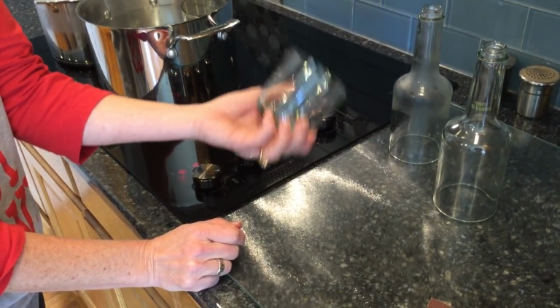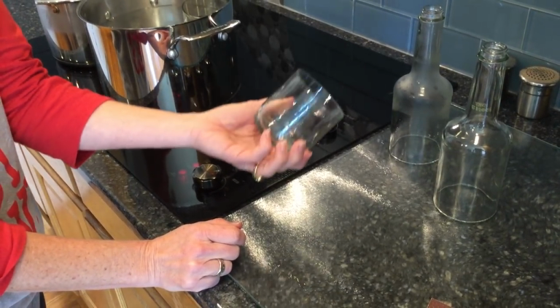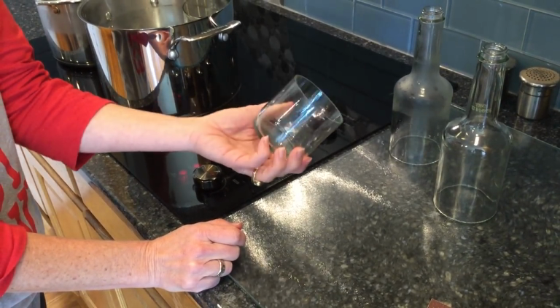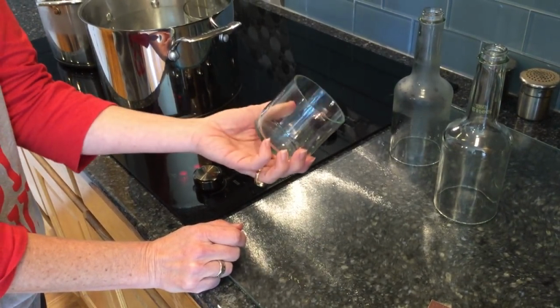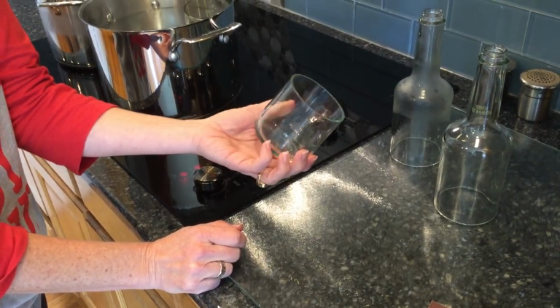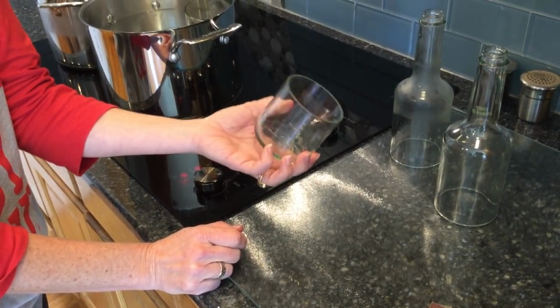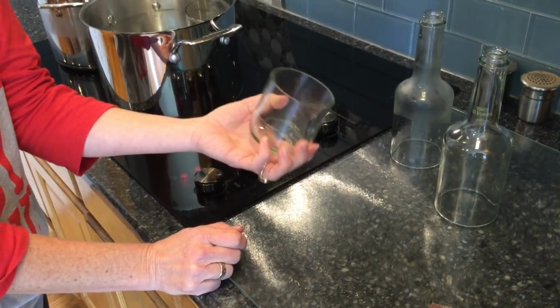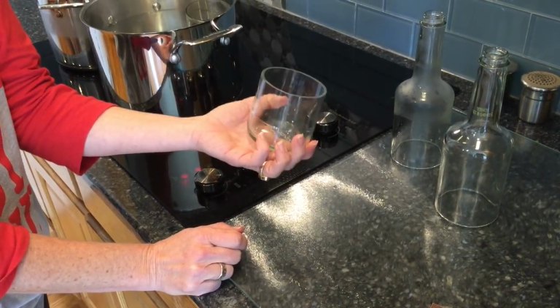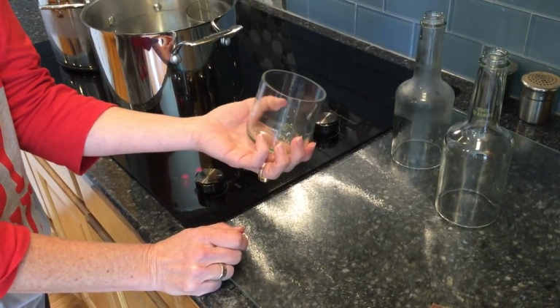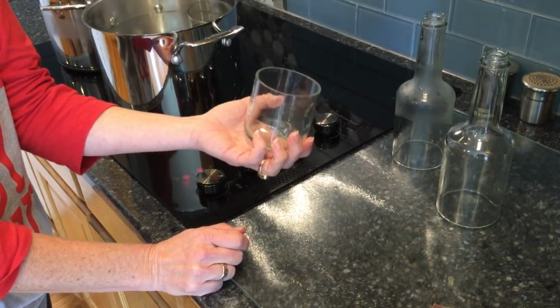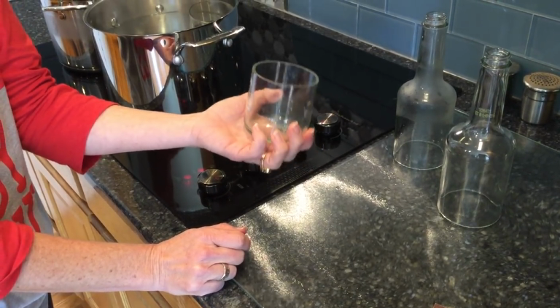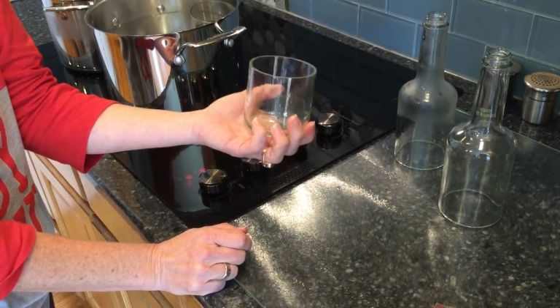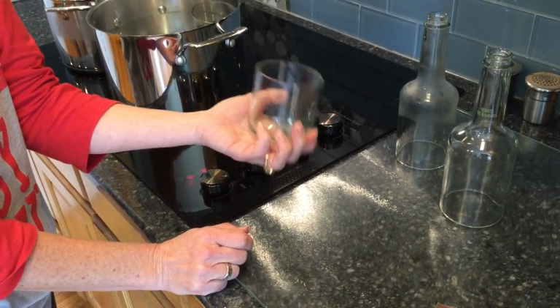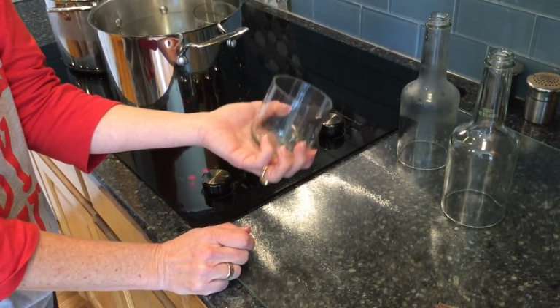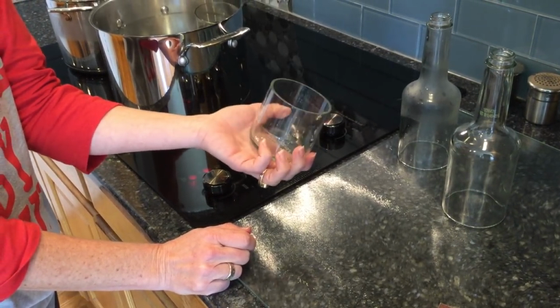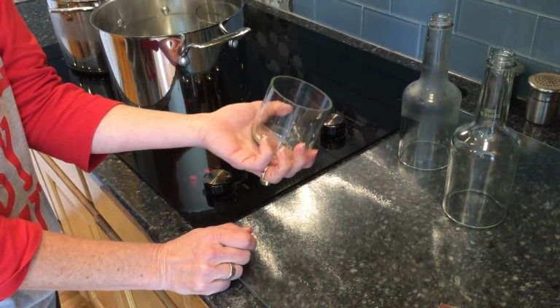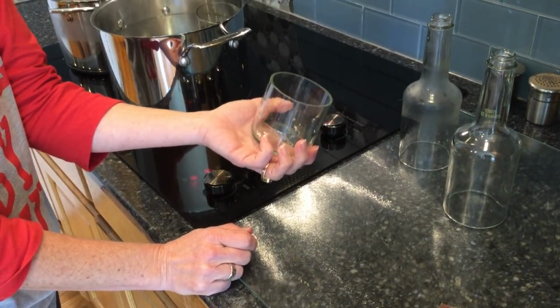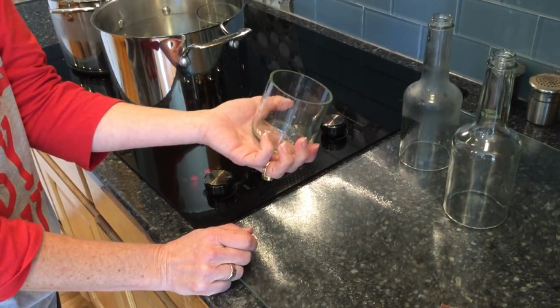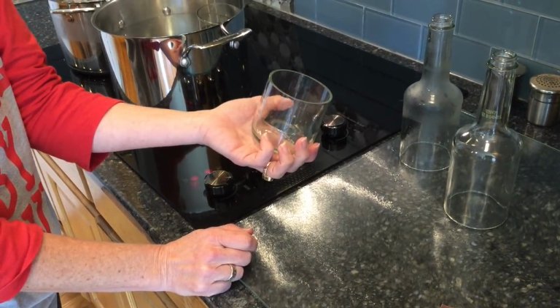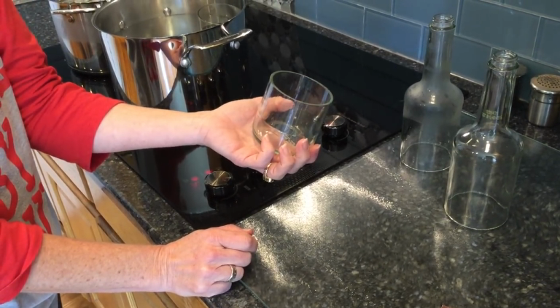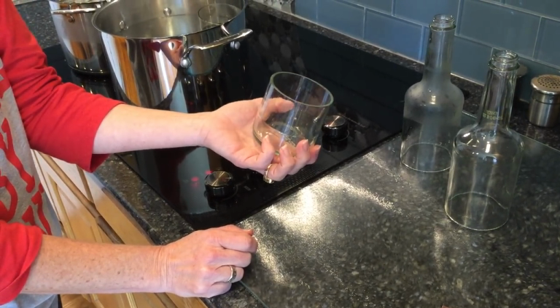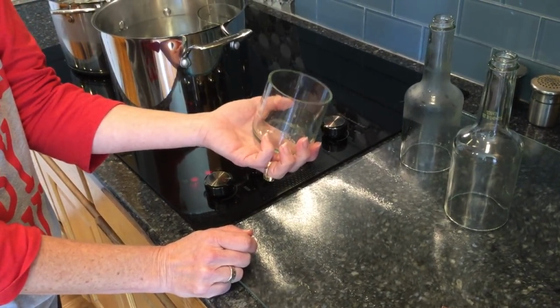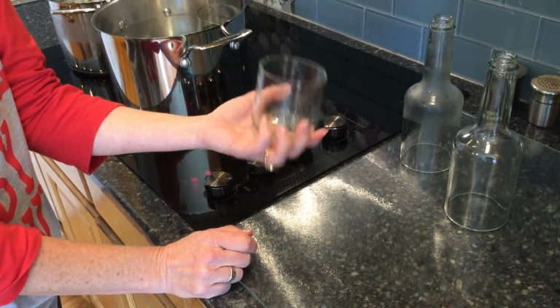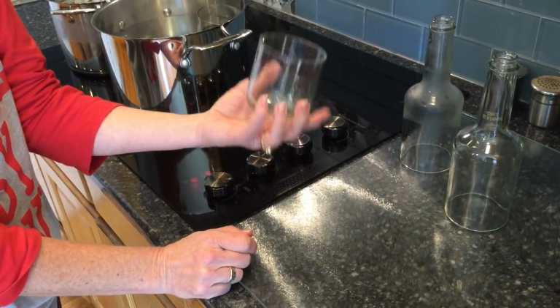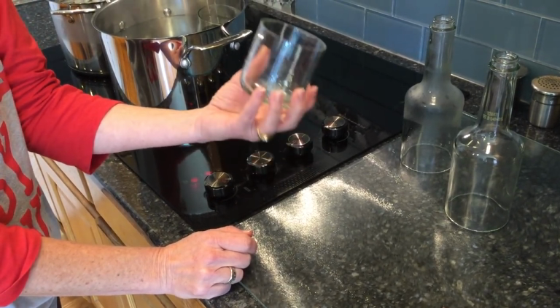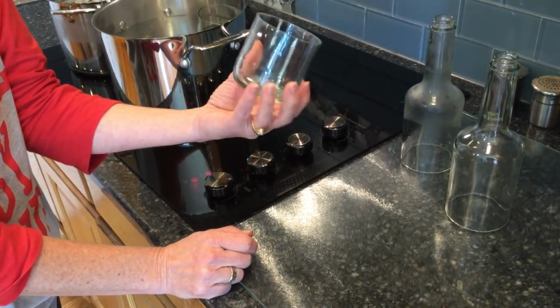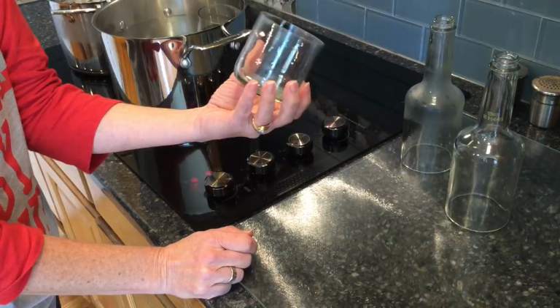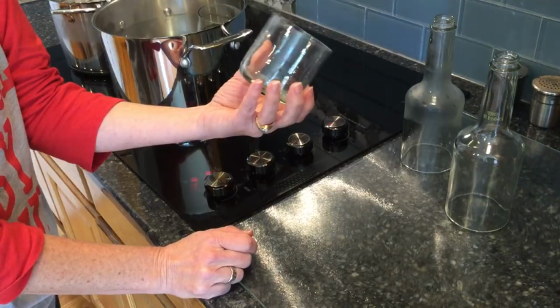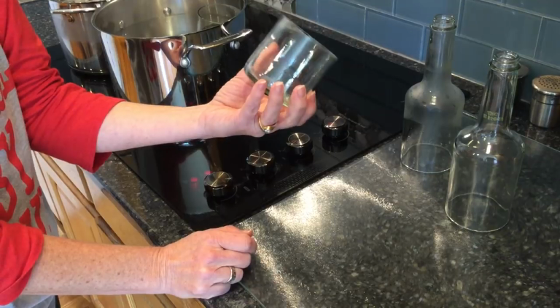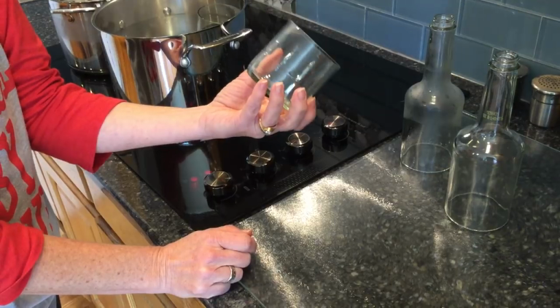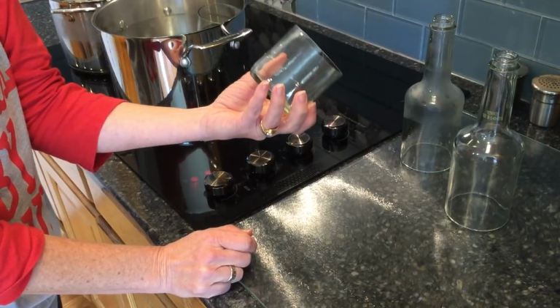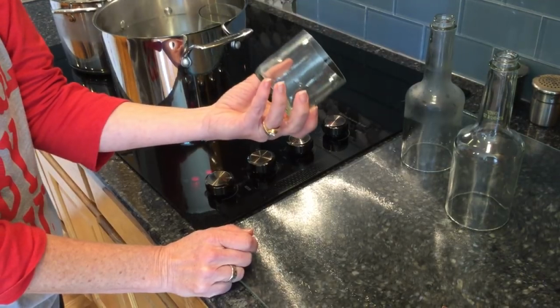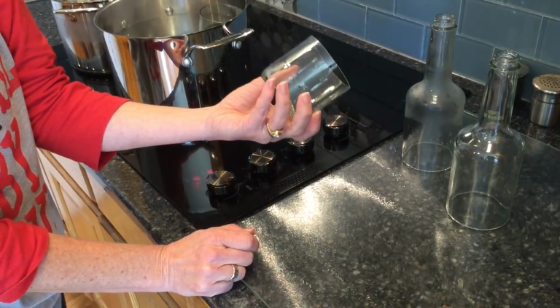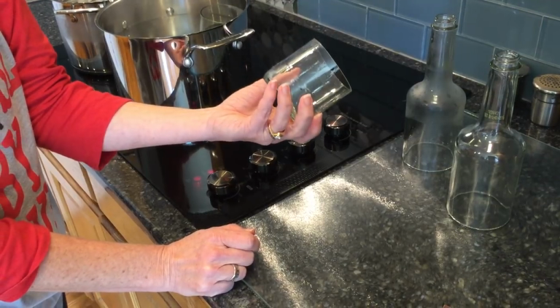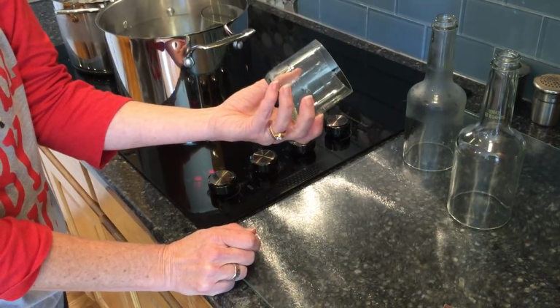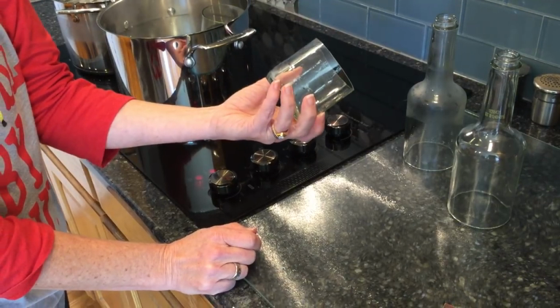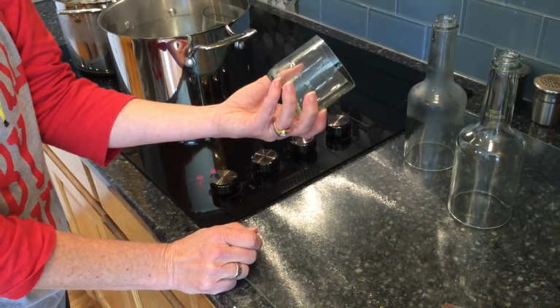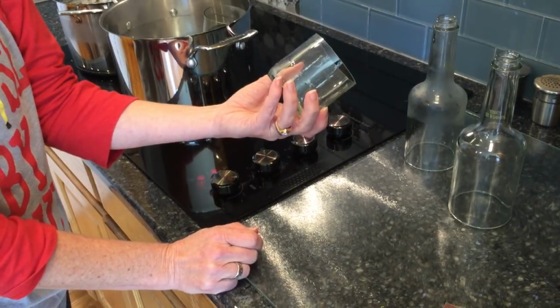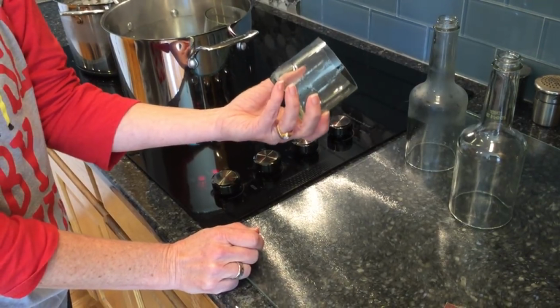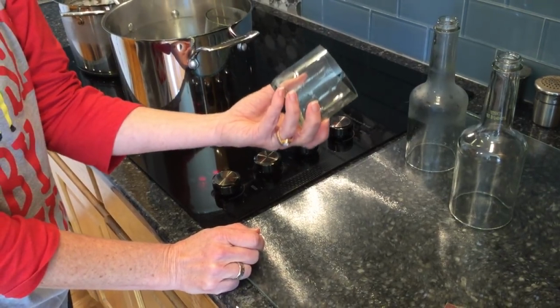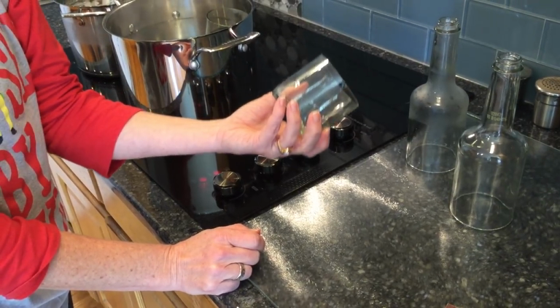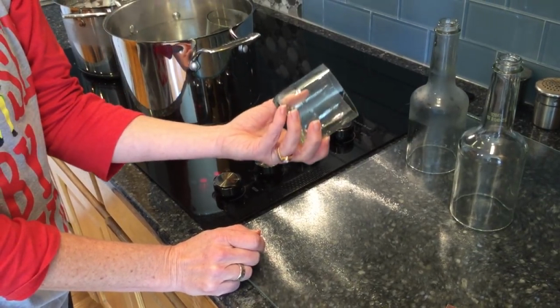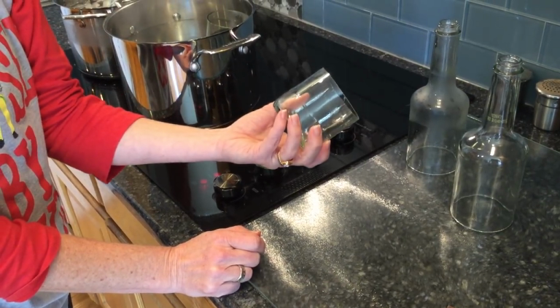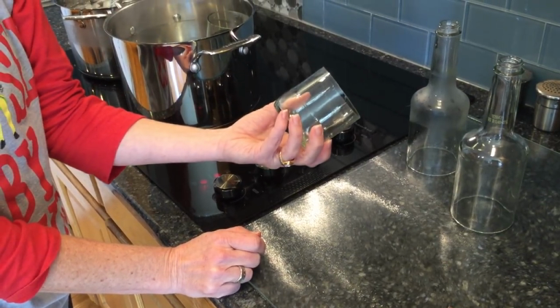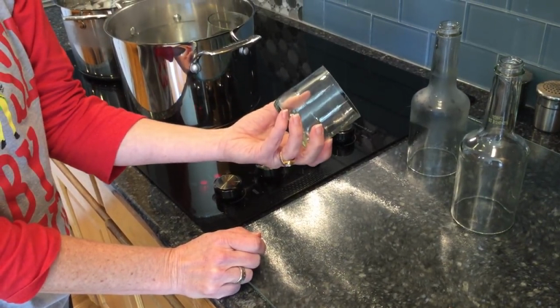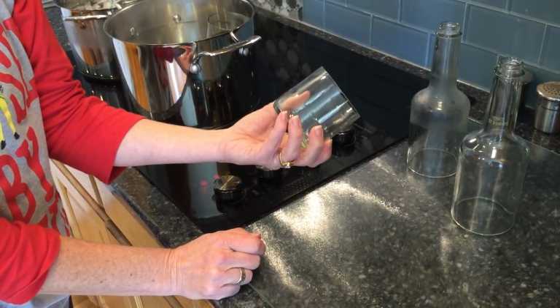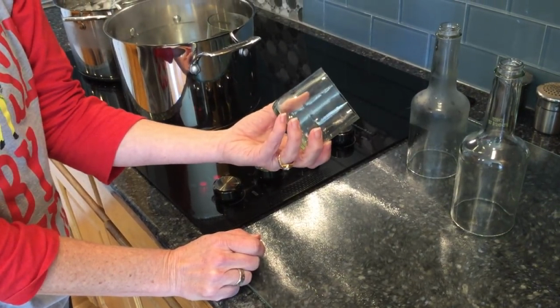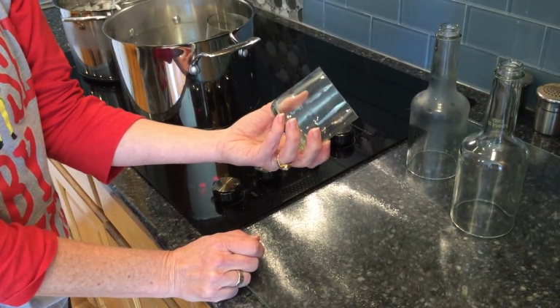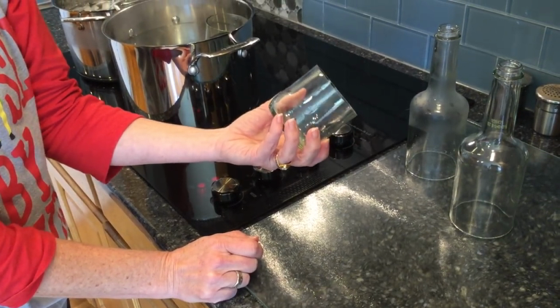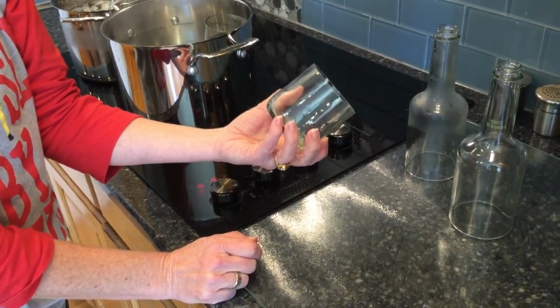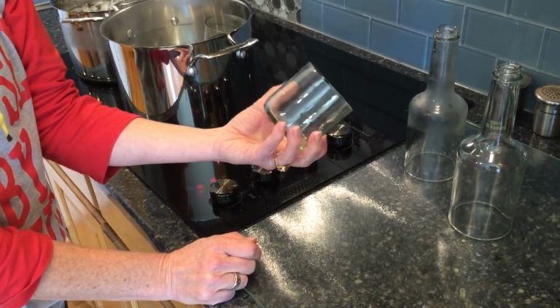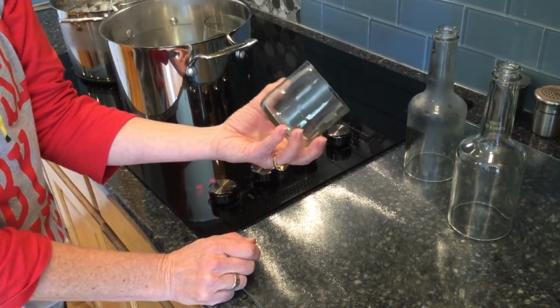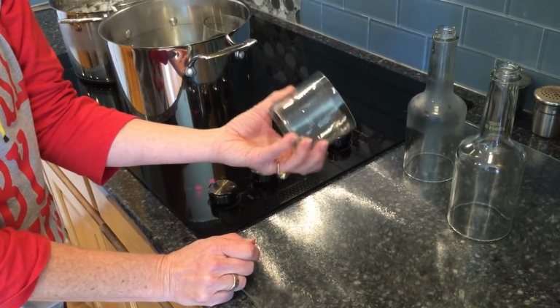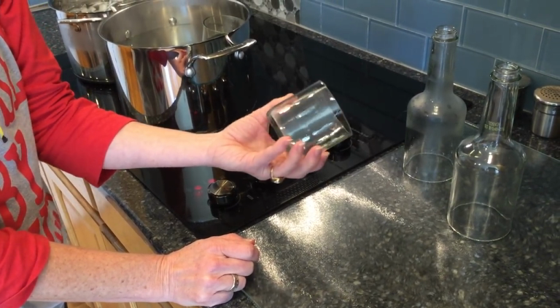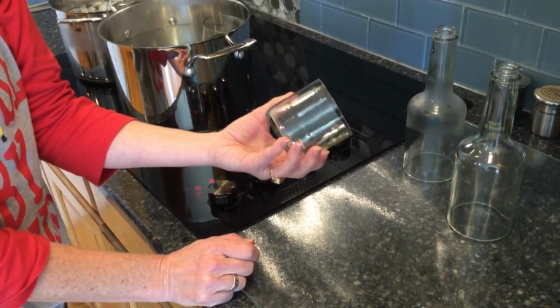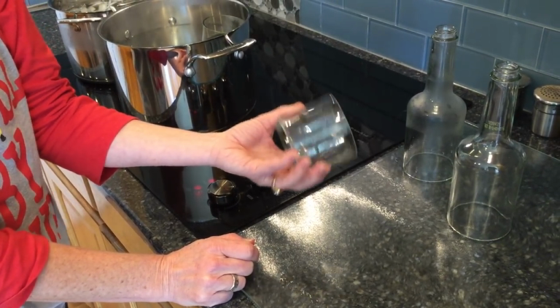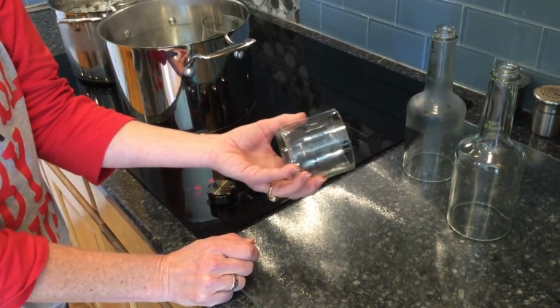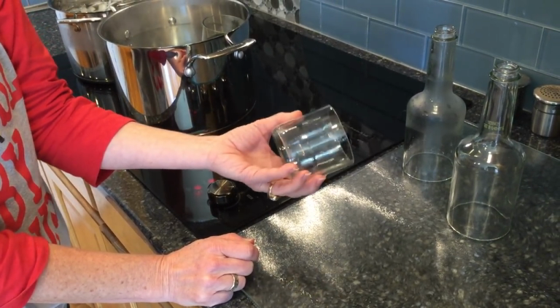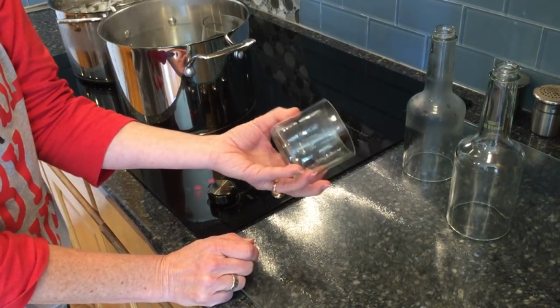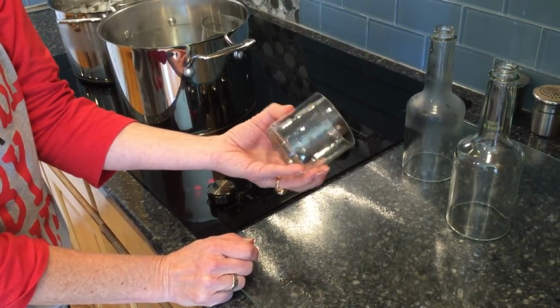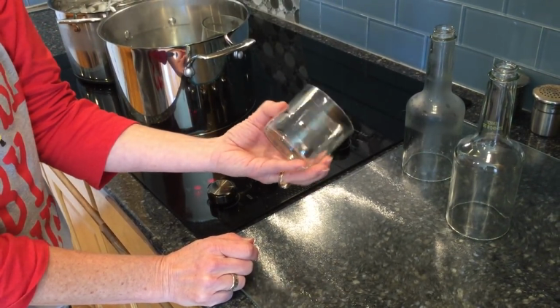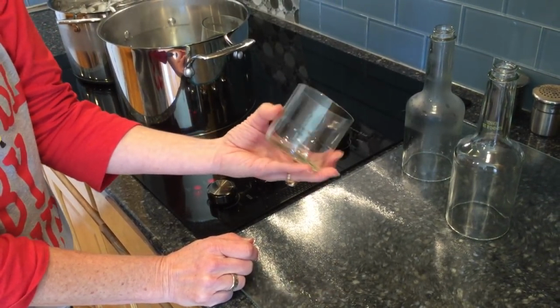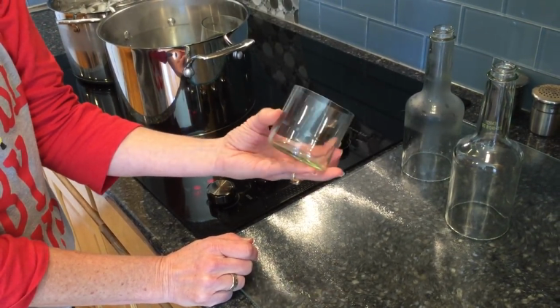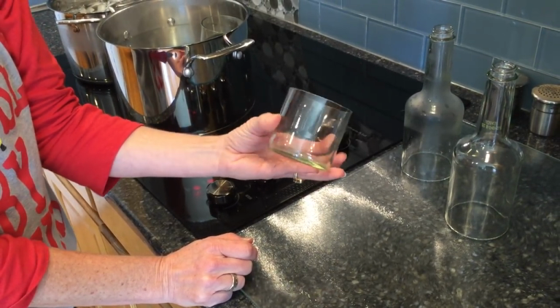Candle holders, bird feeders — the possibilities are really endless — wind chimes, etc.